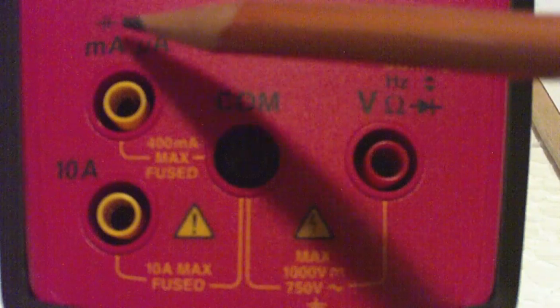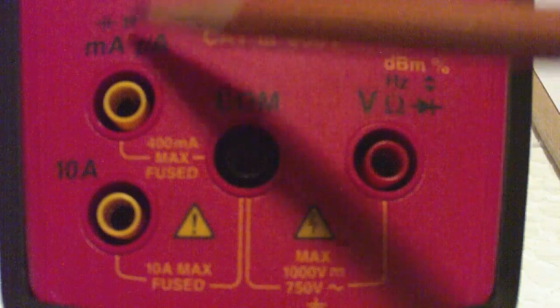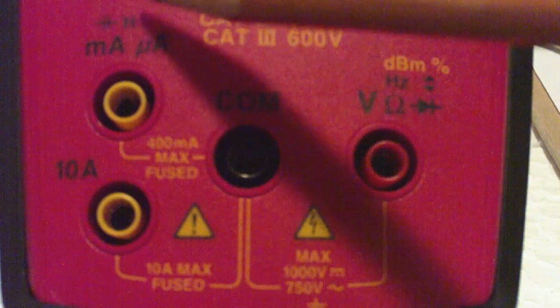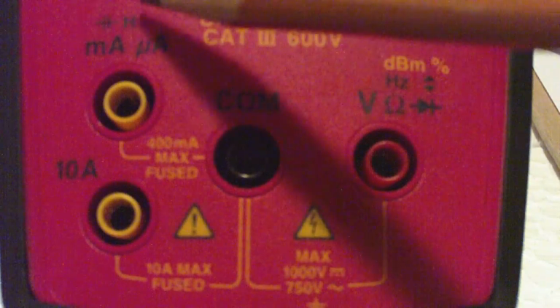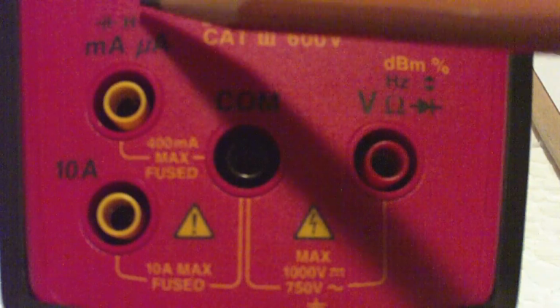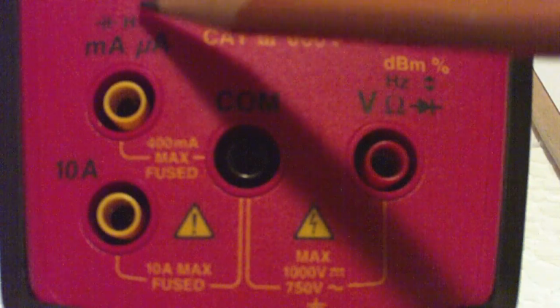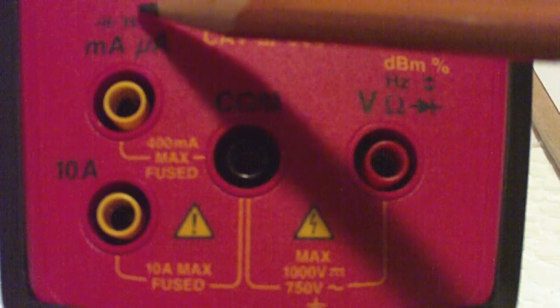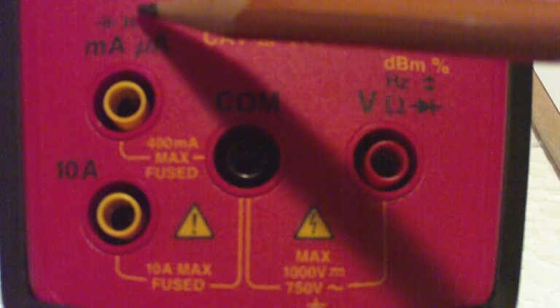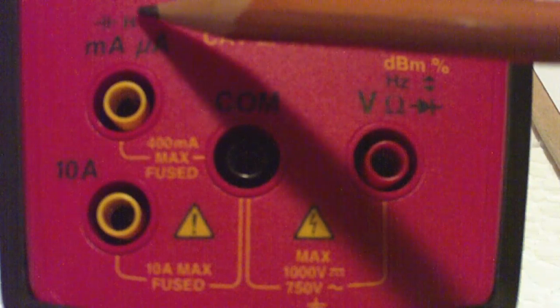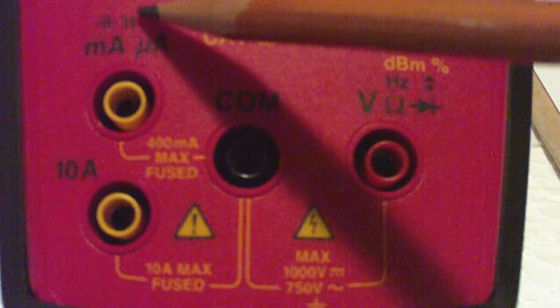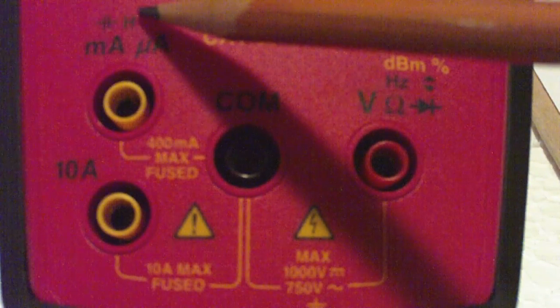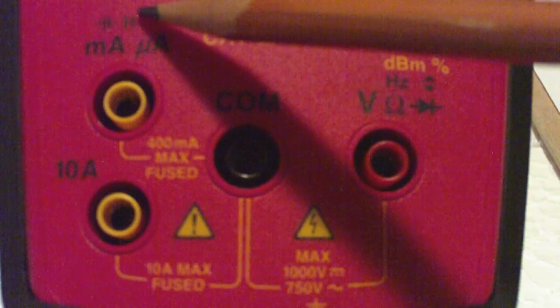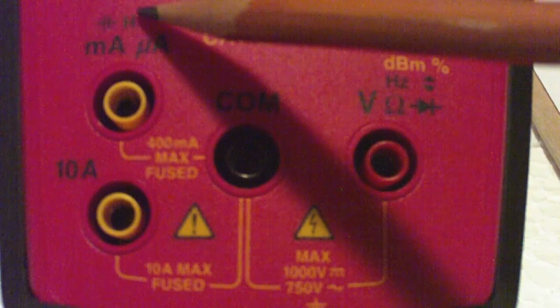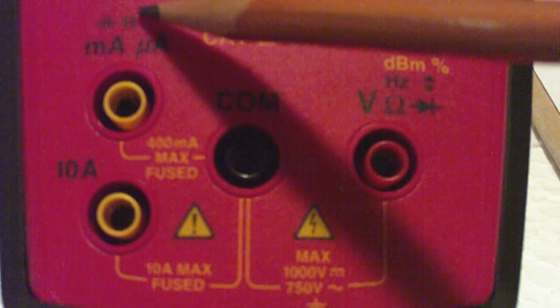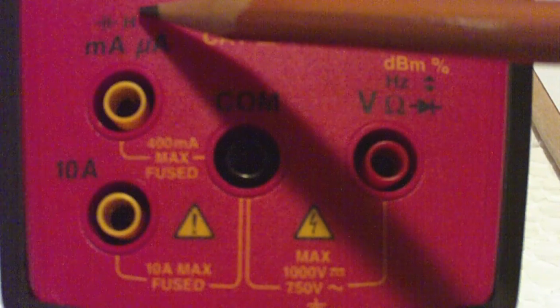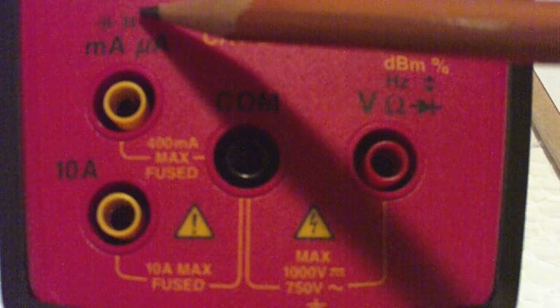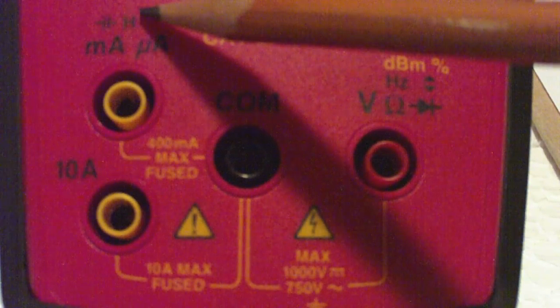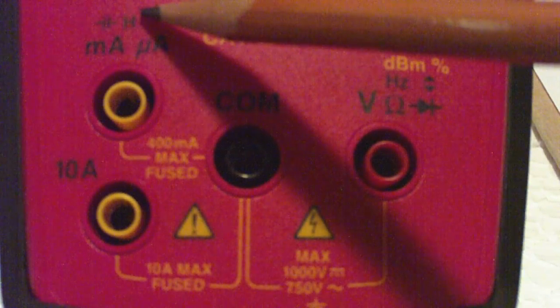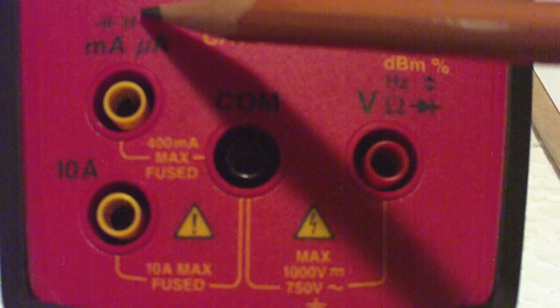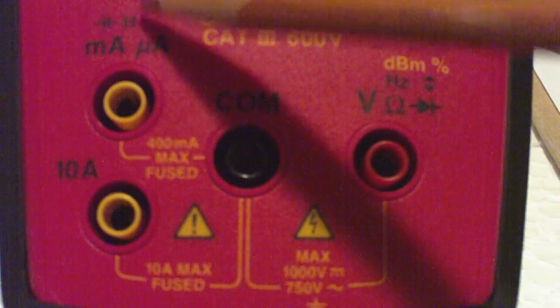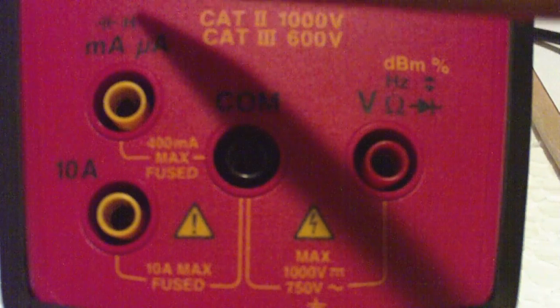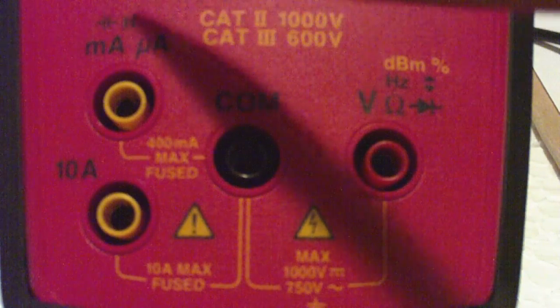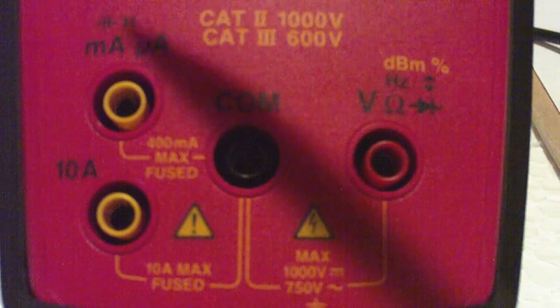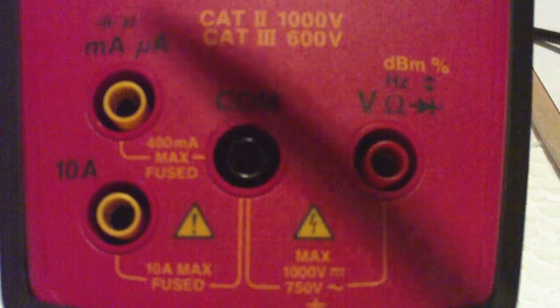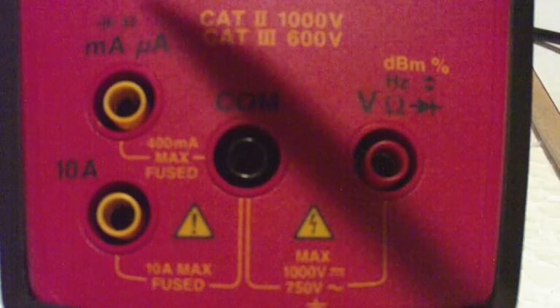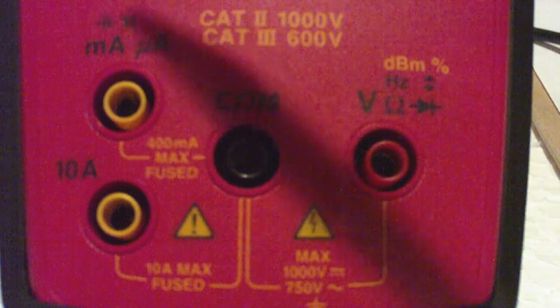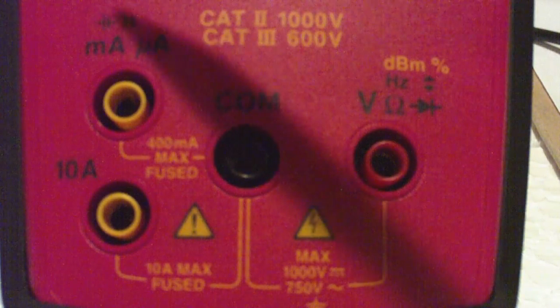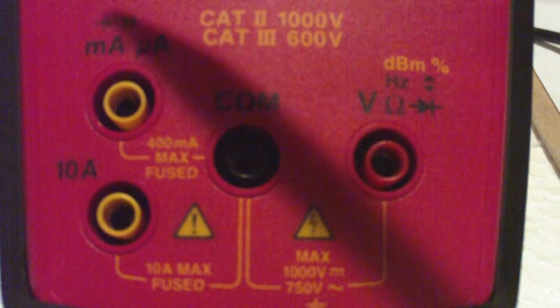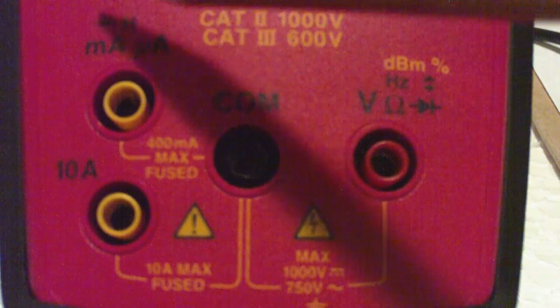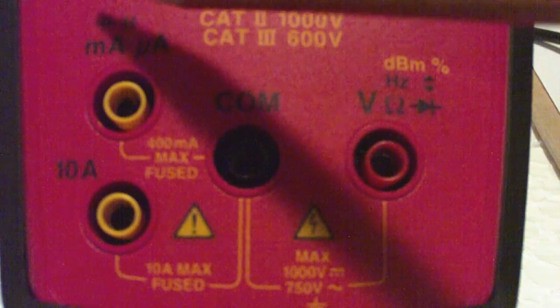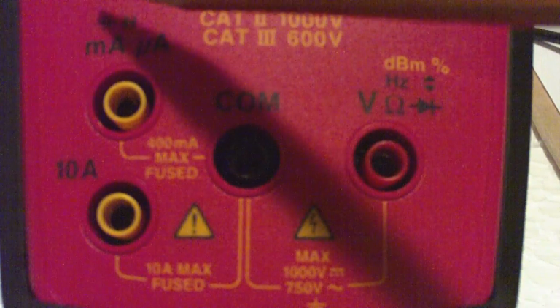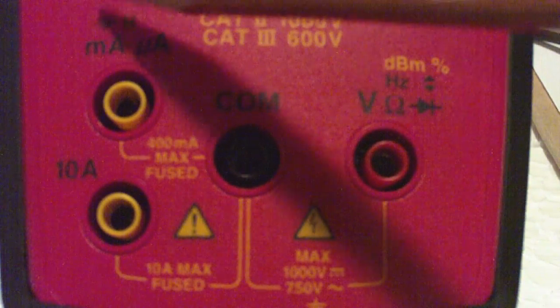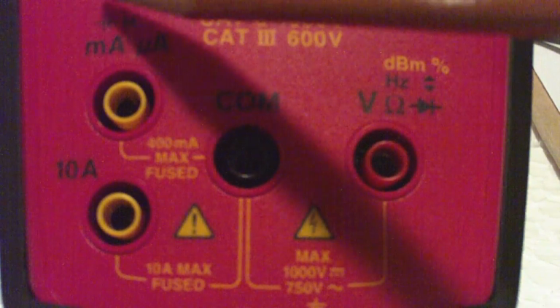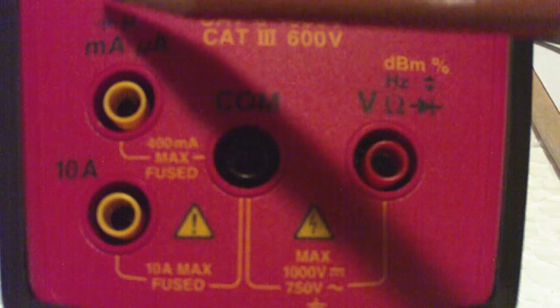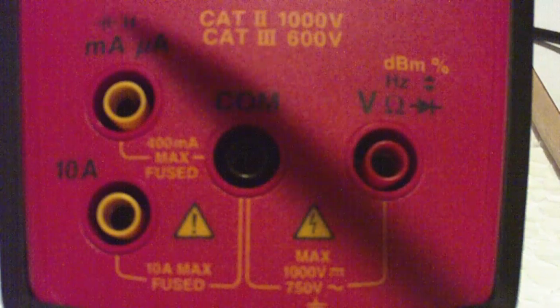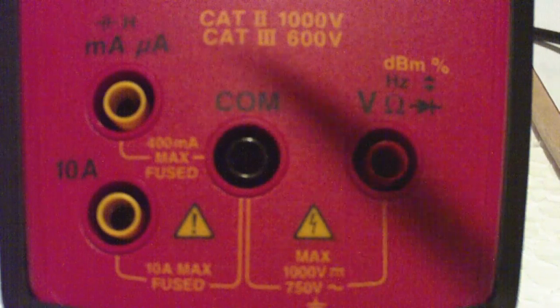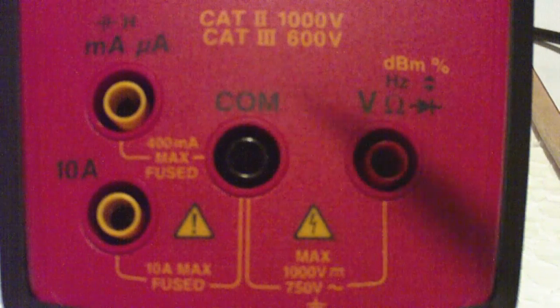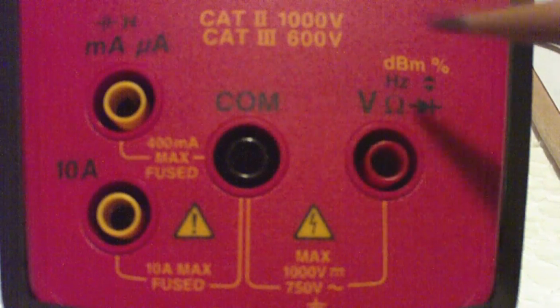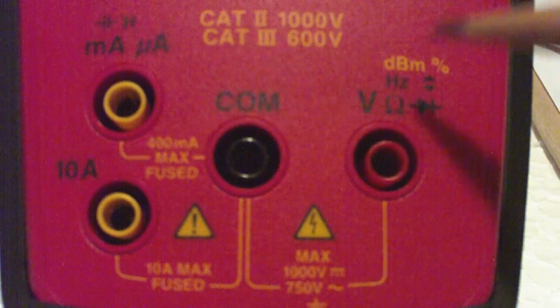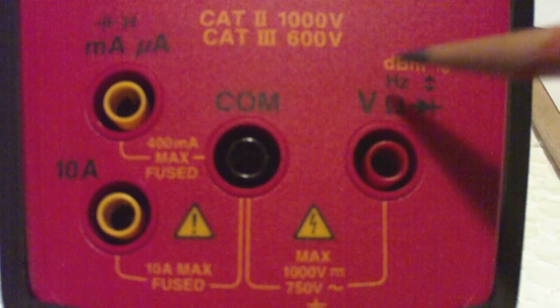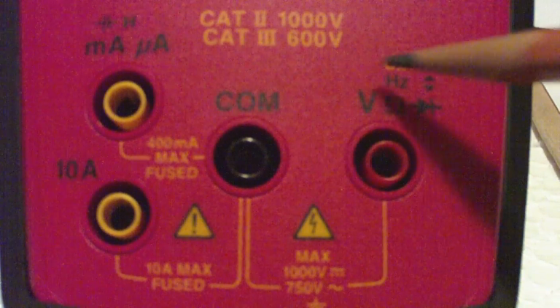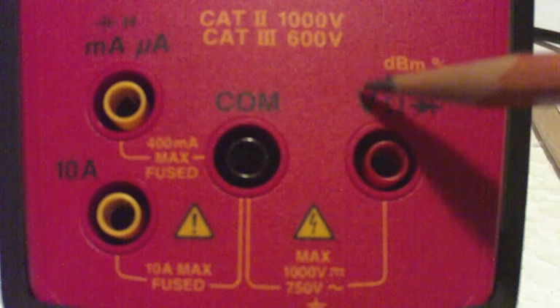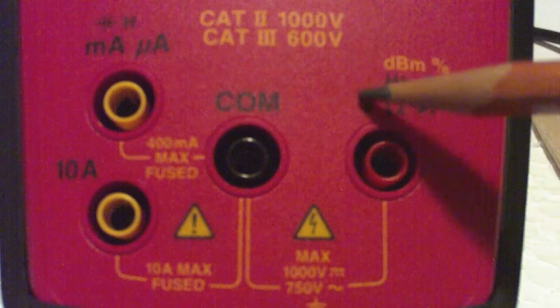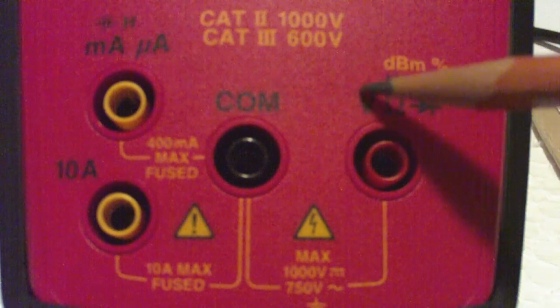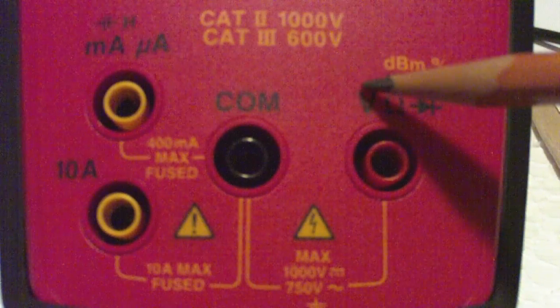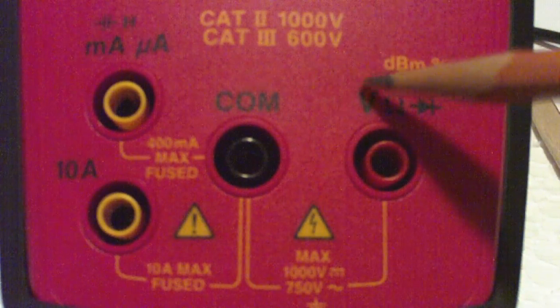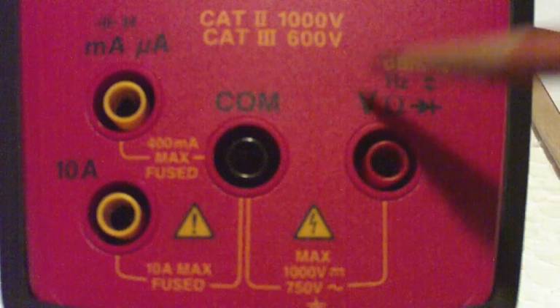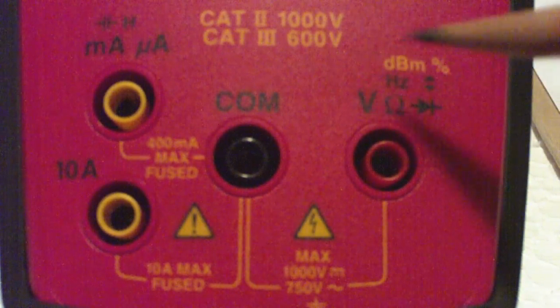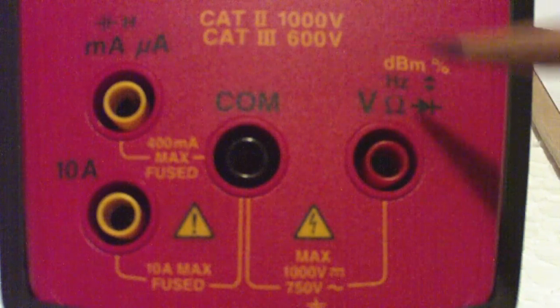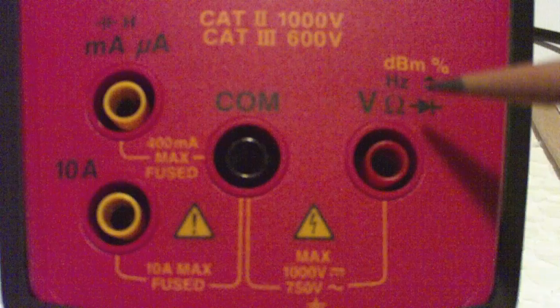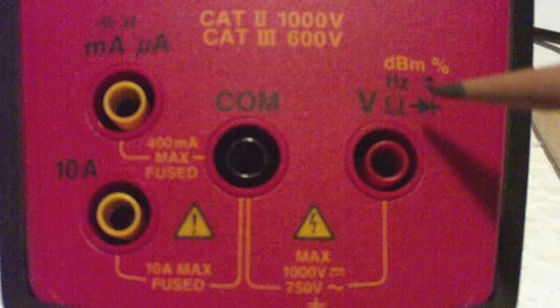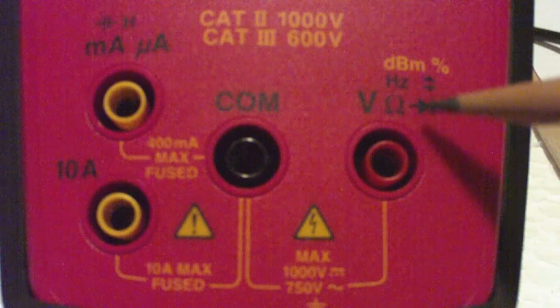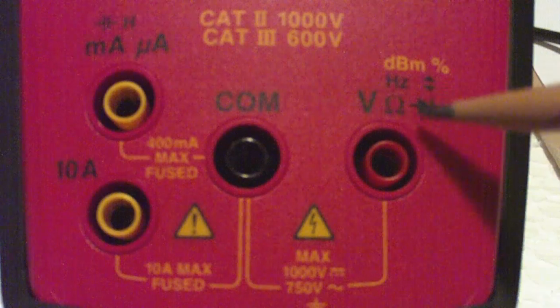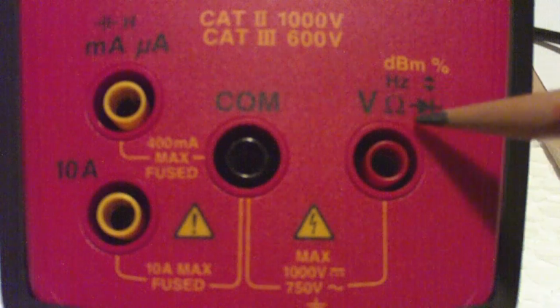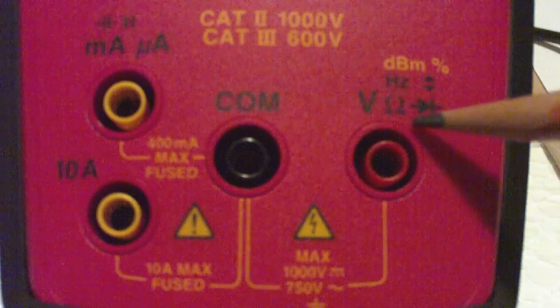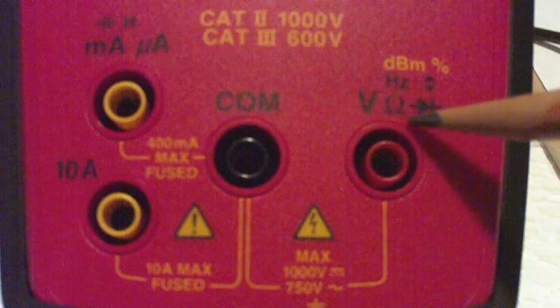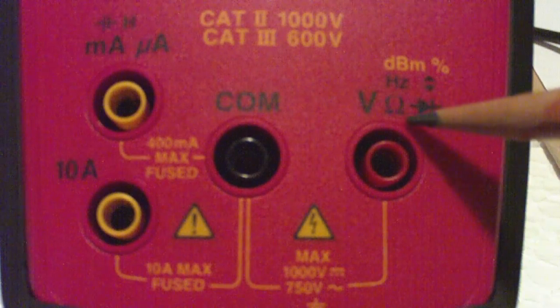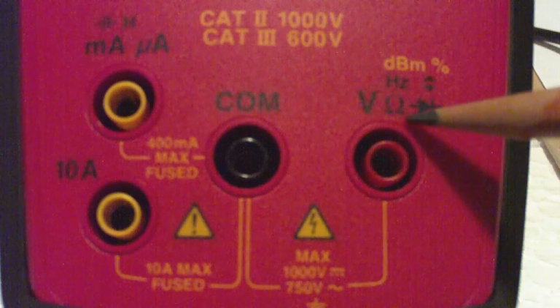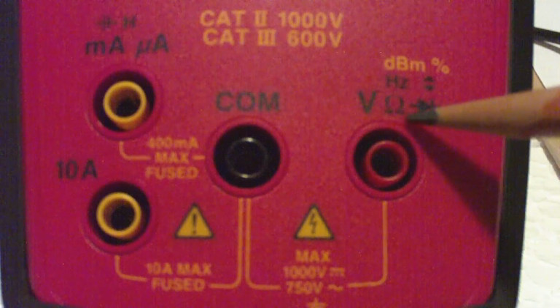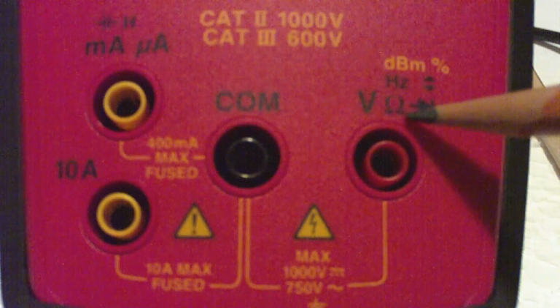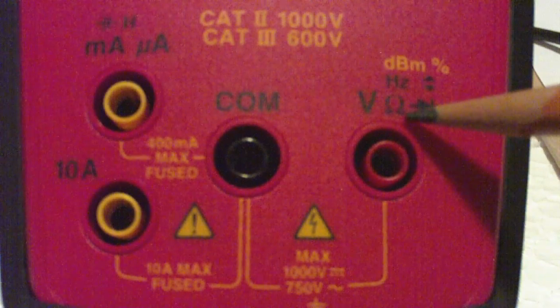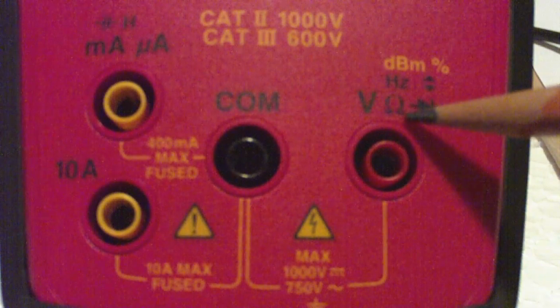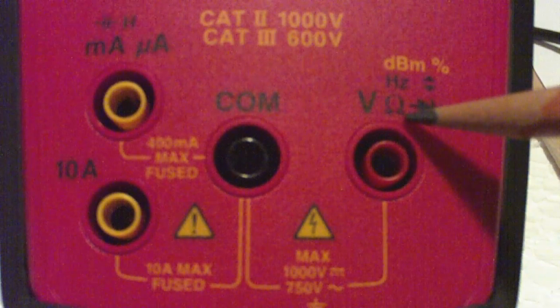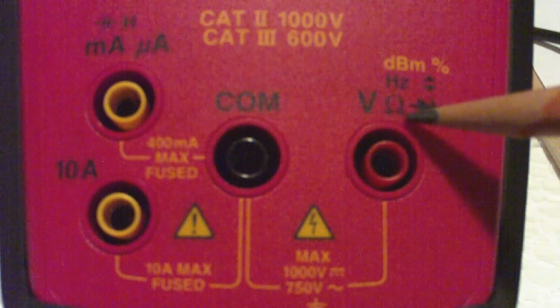We're going to focus on inductance, capacitance, voltage, and resistance.